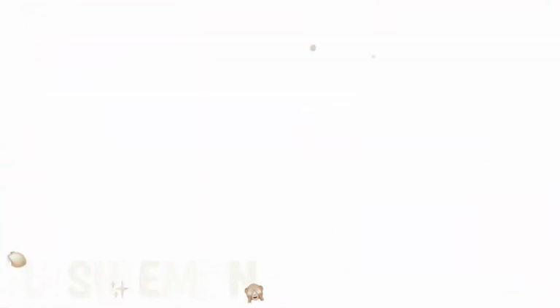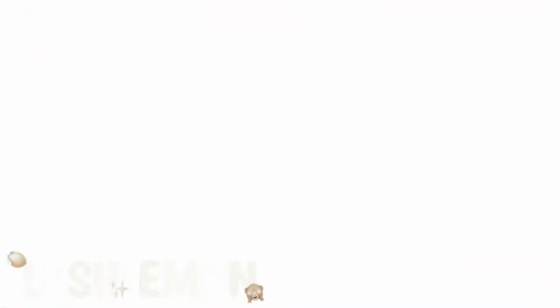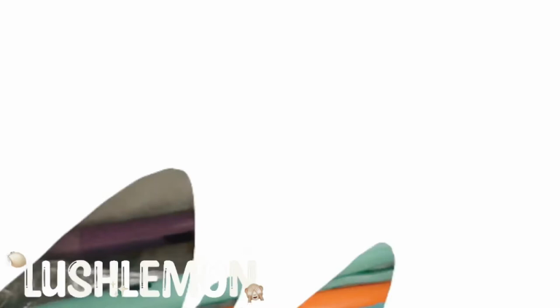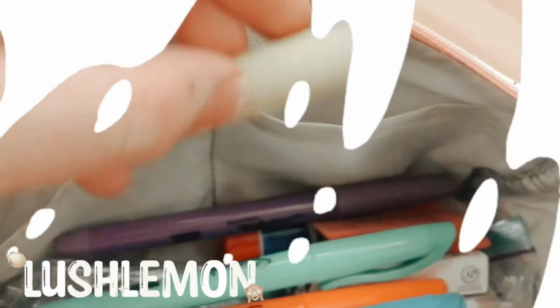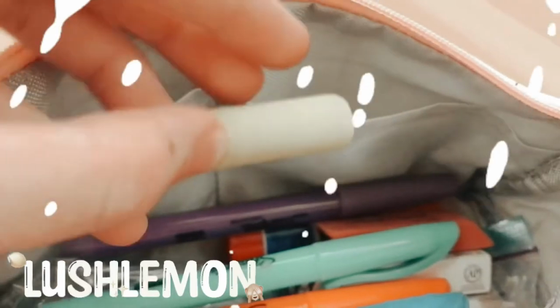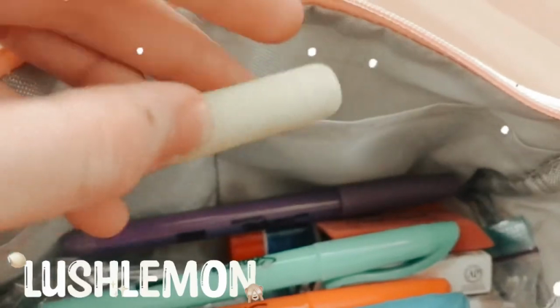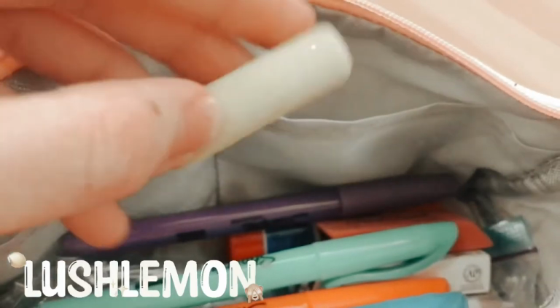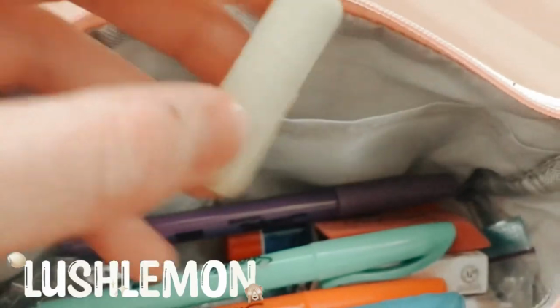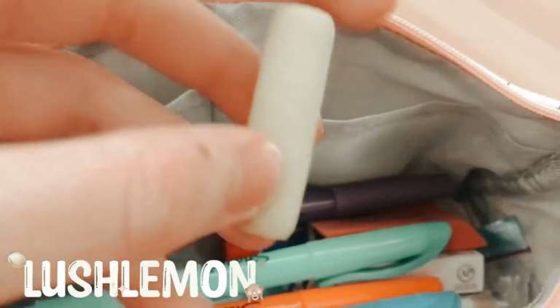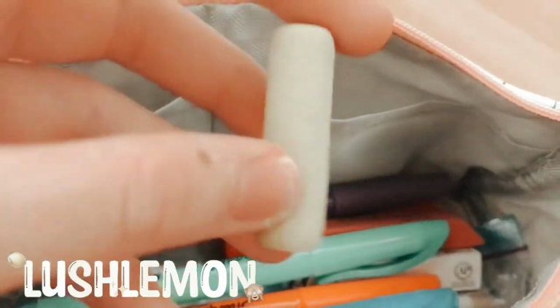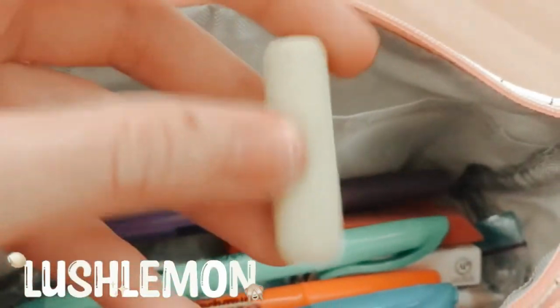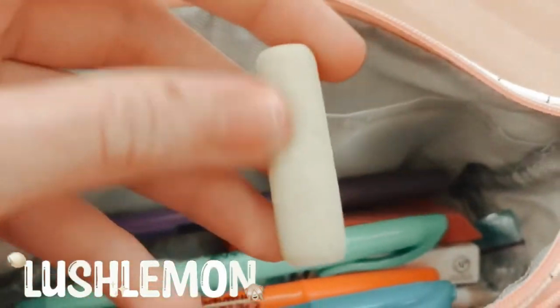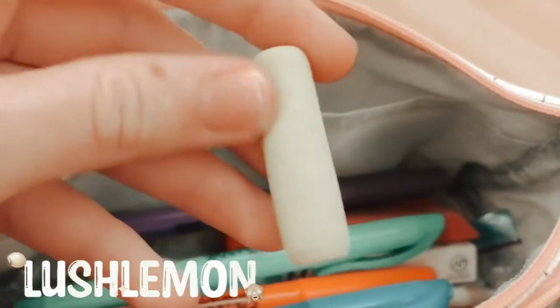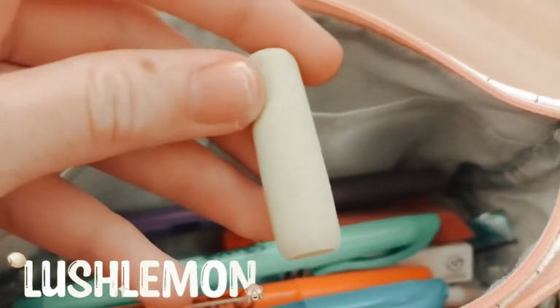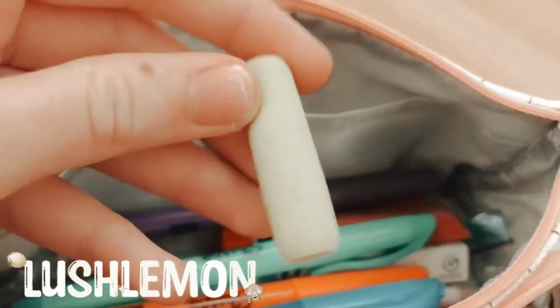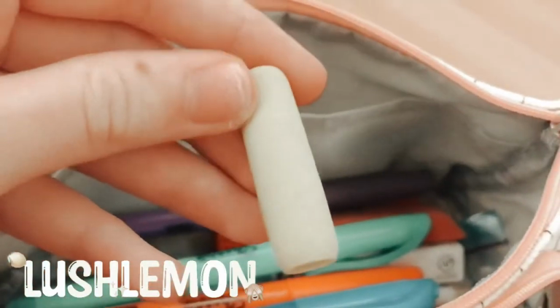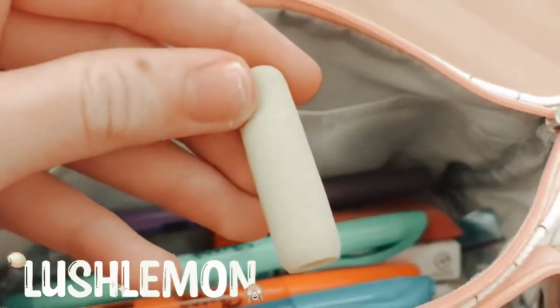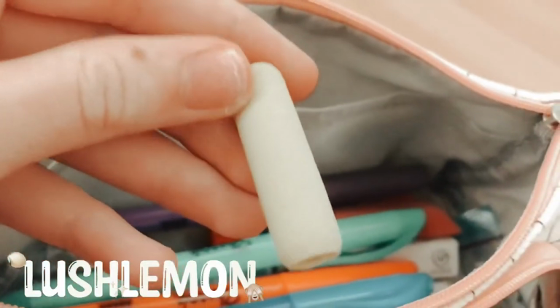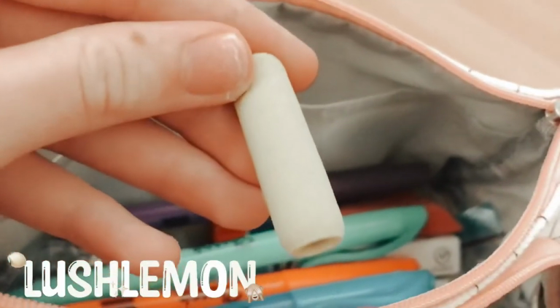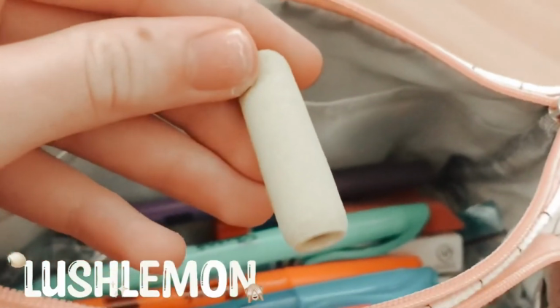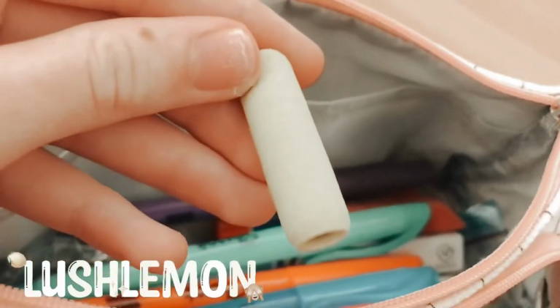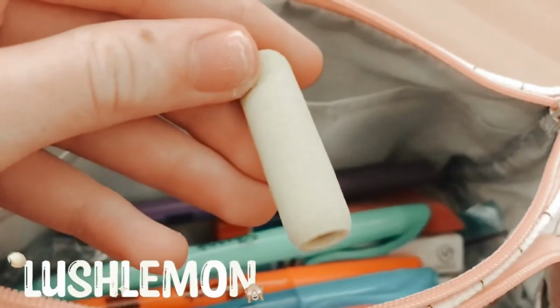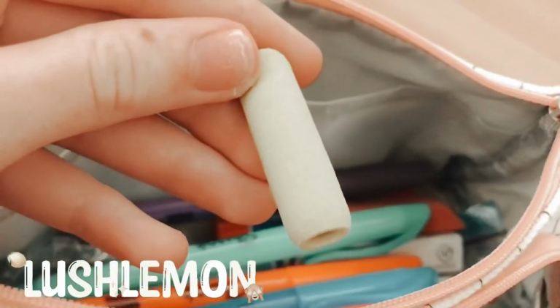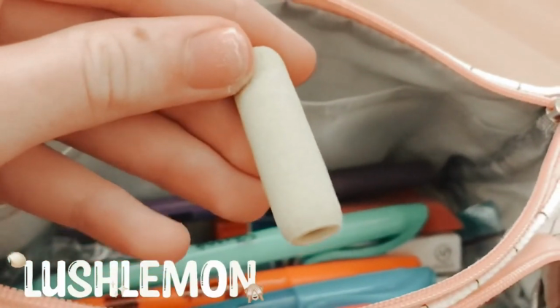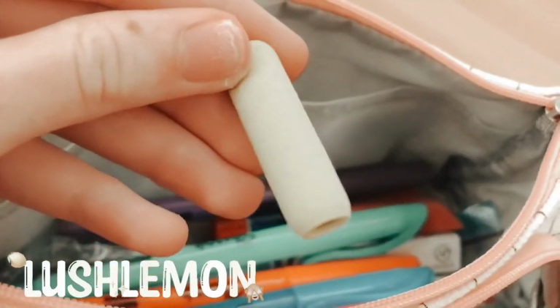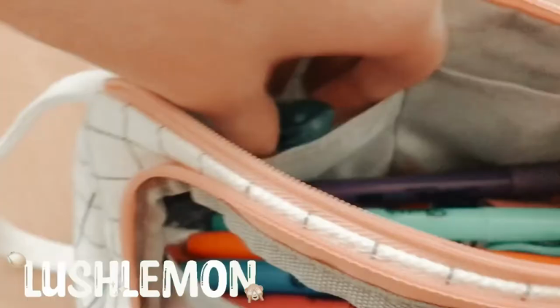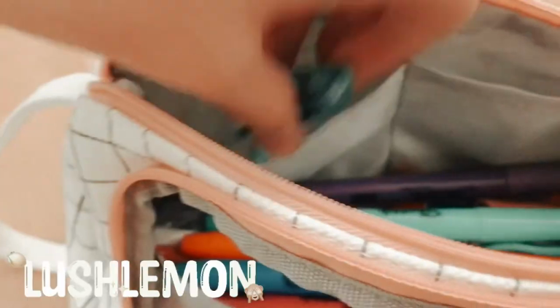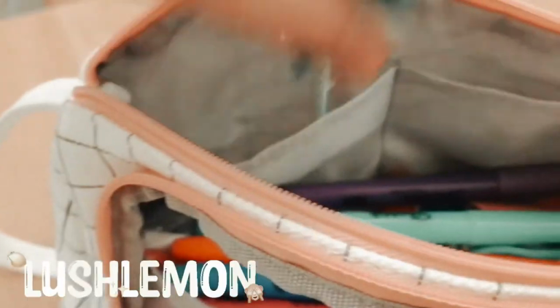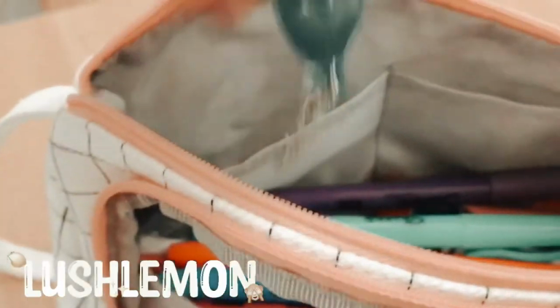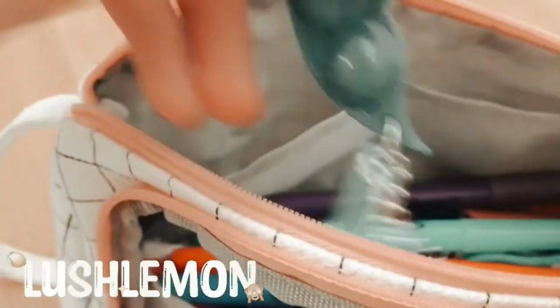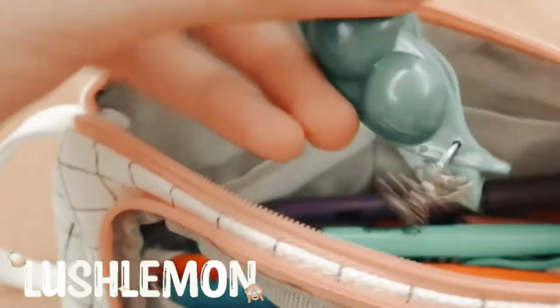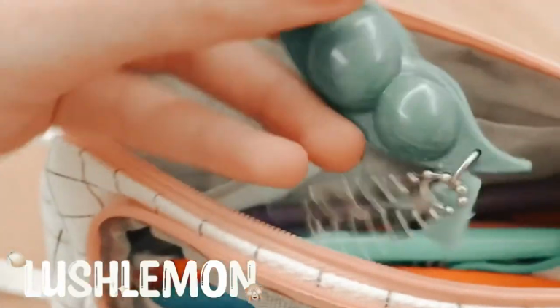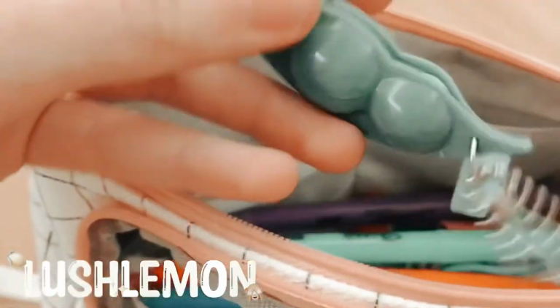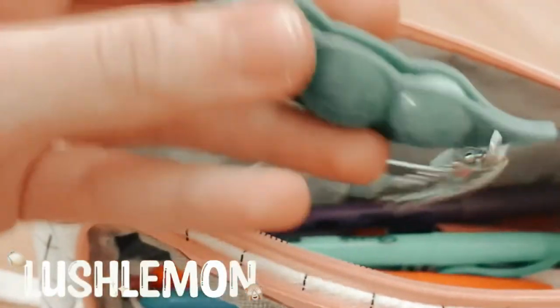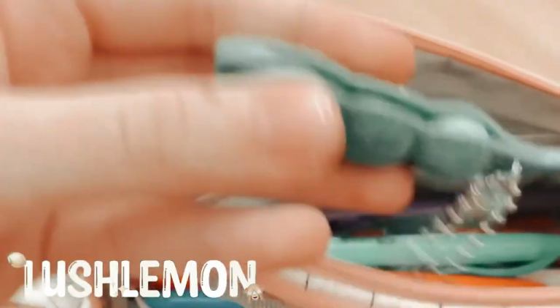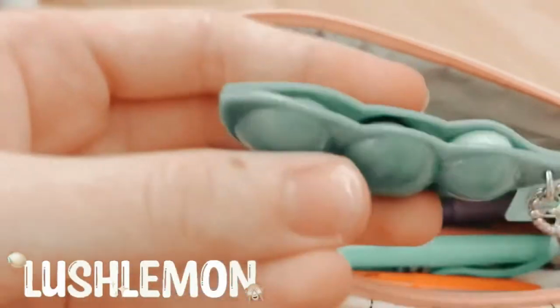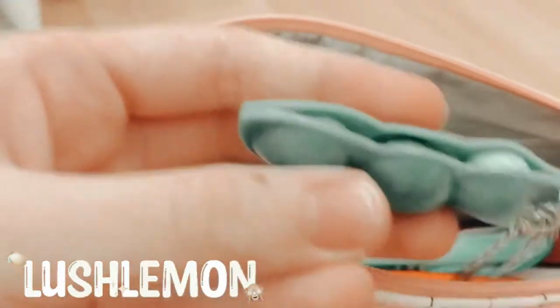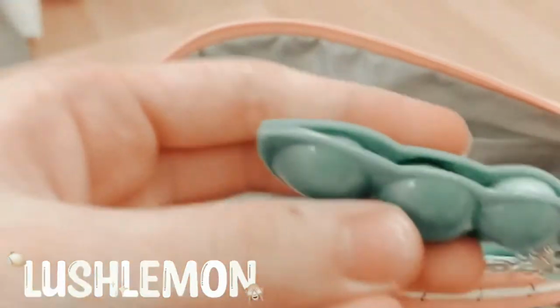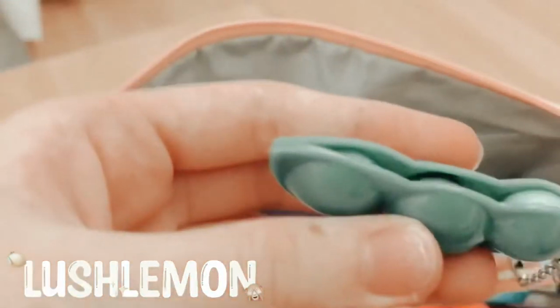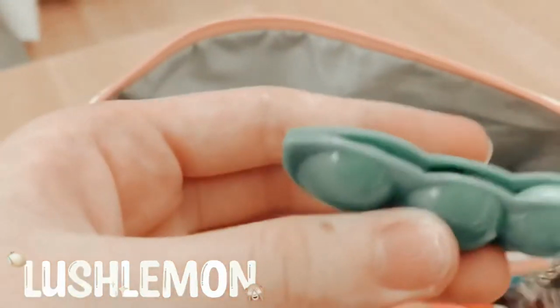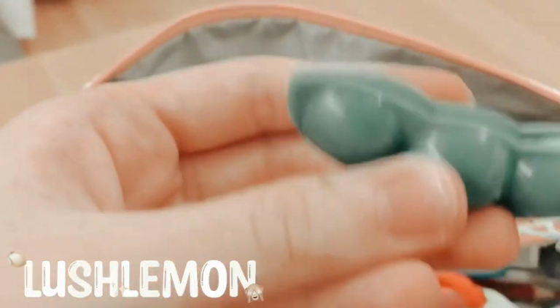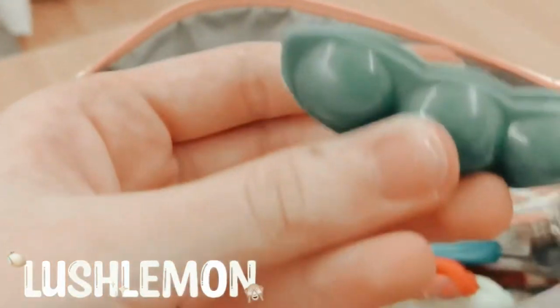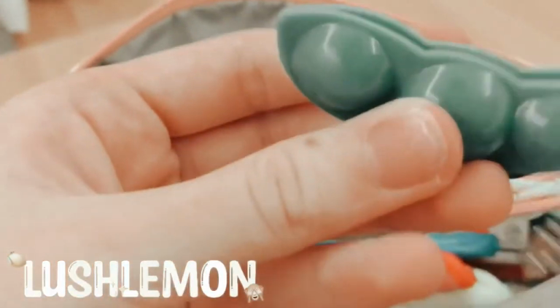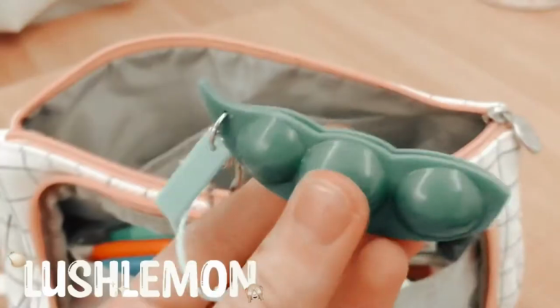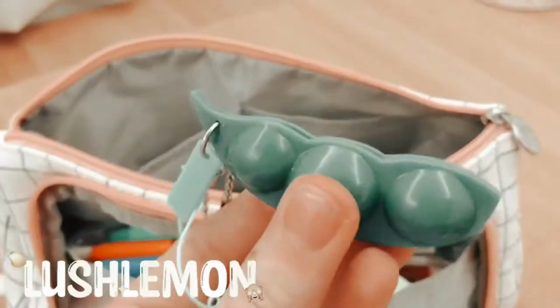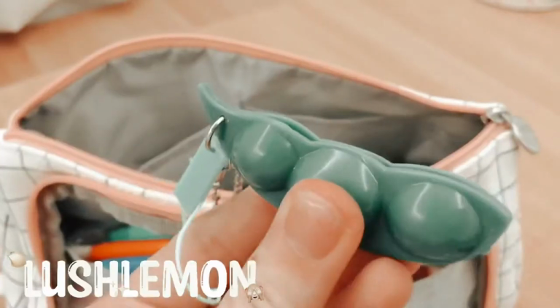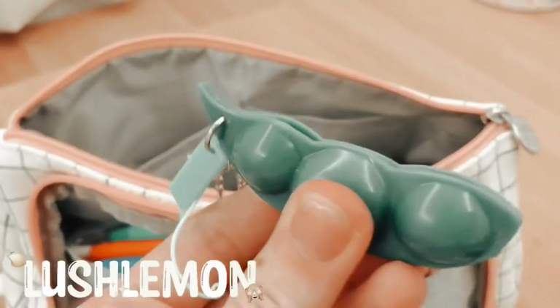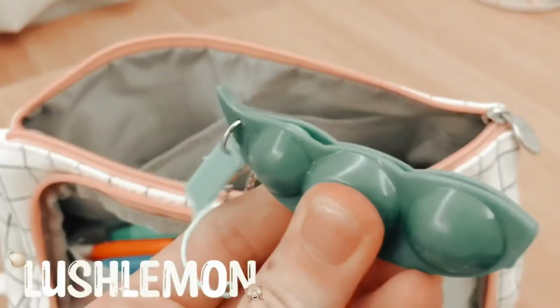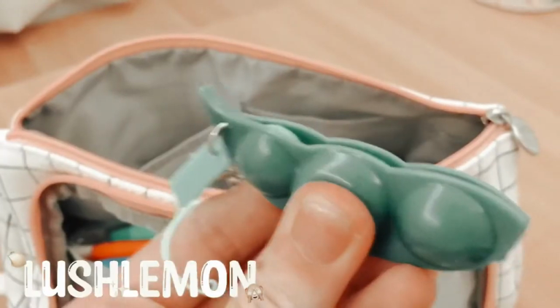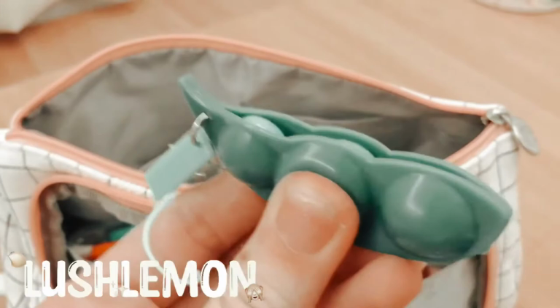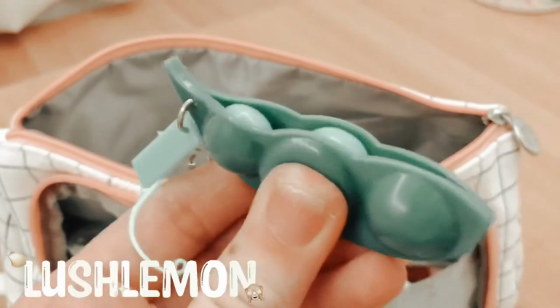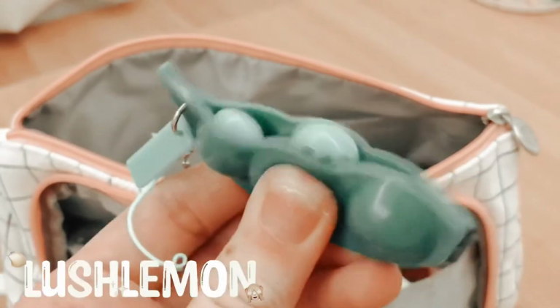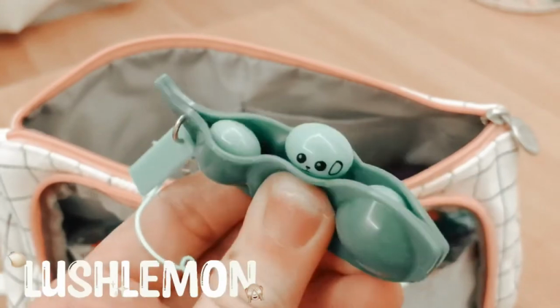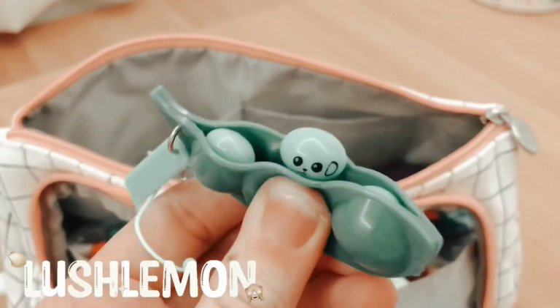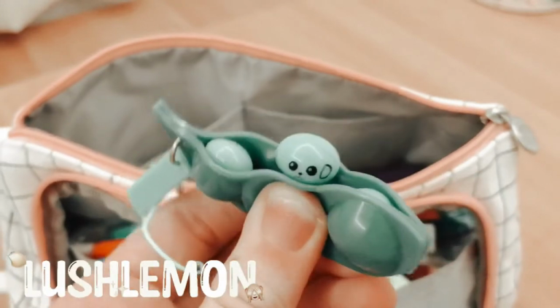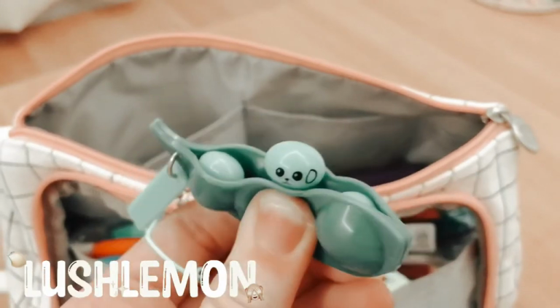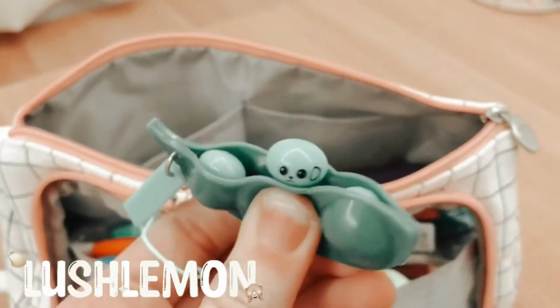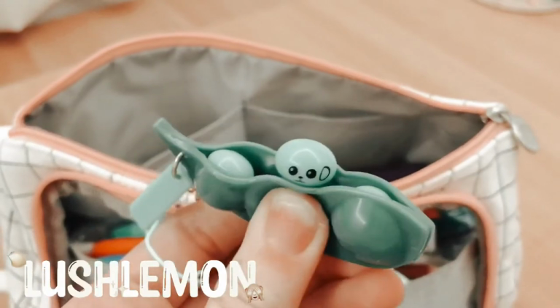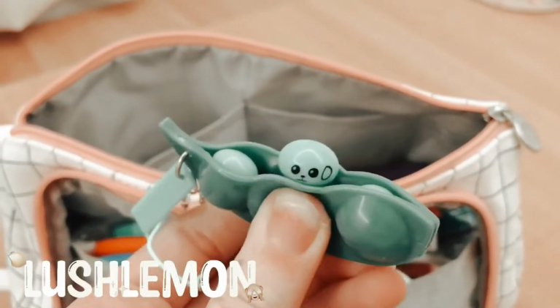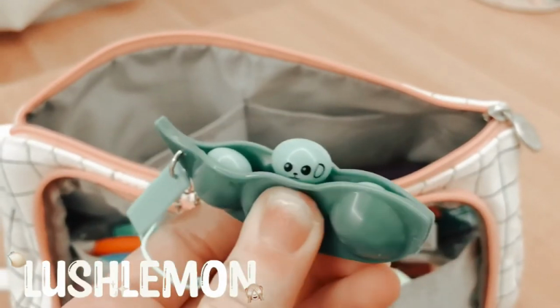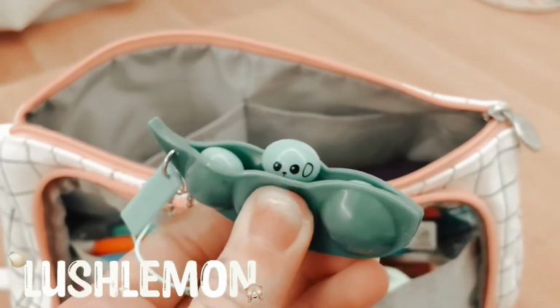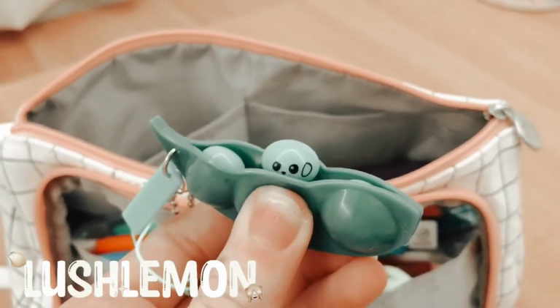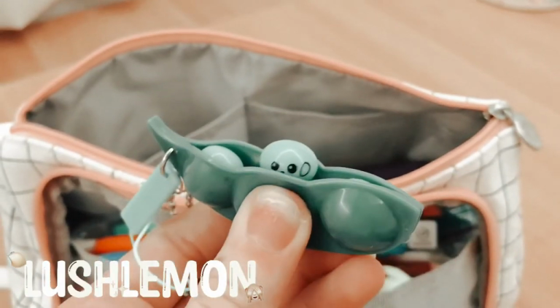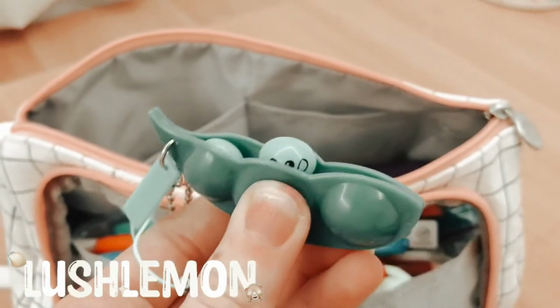In this small pocket, I have my pencil grip that I use, and then a pee popper. I just love these things, they're so fun.